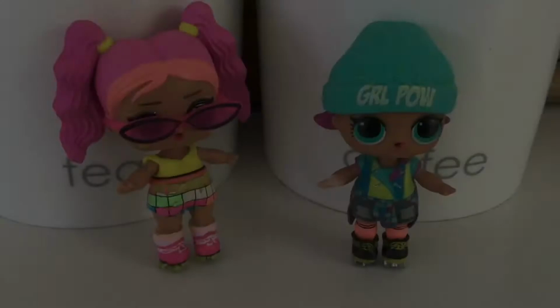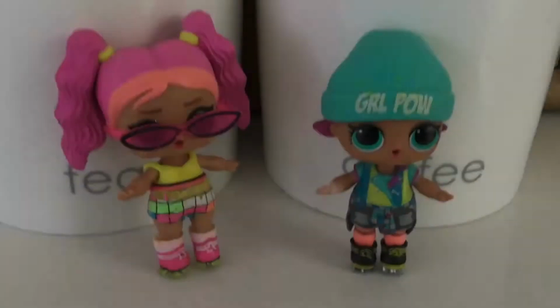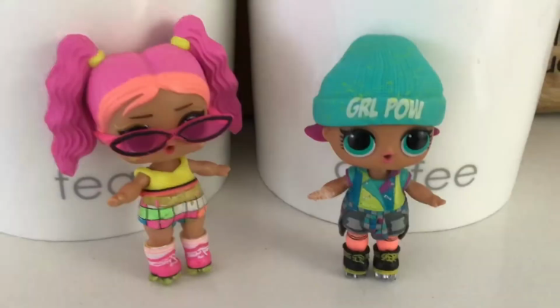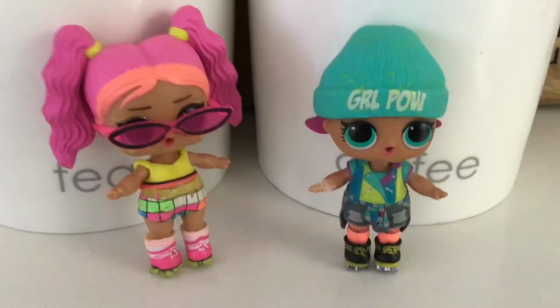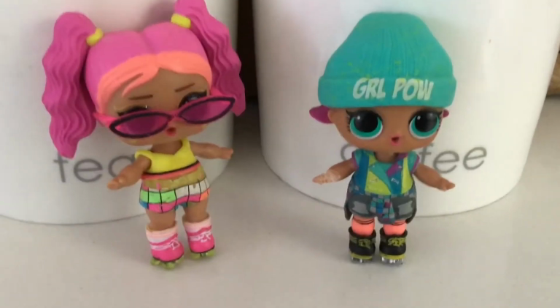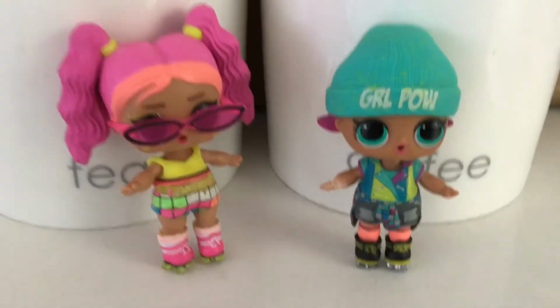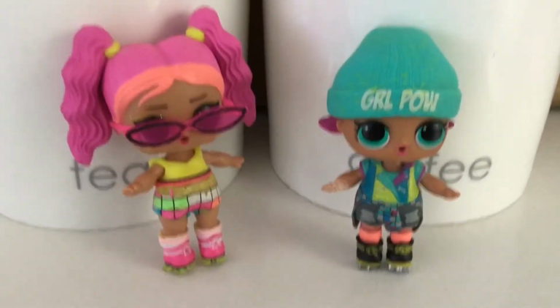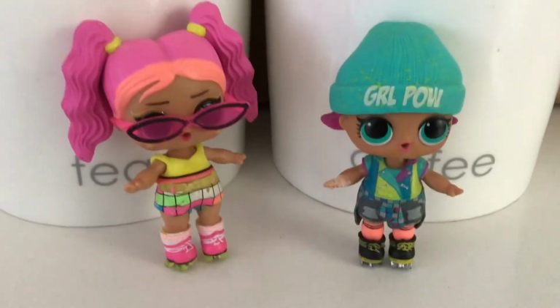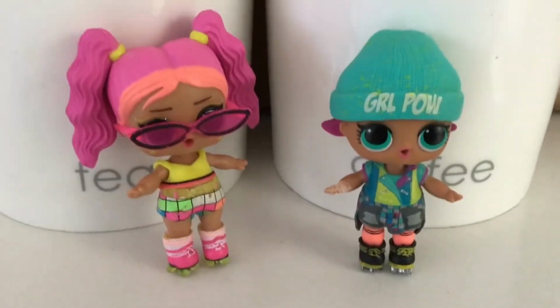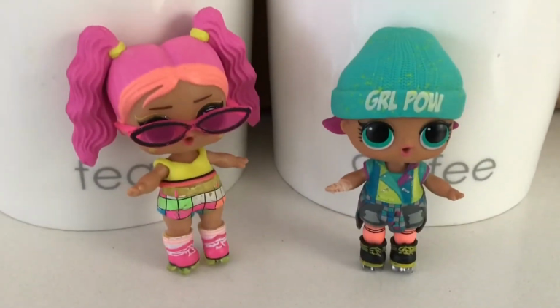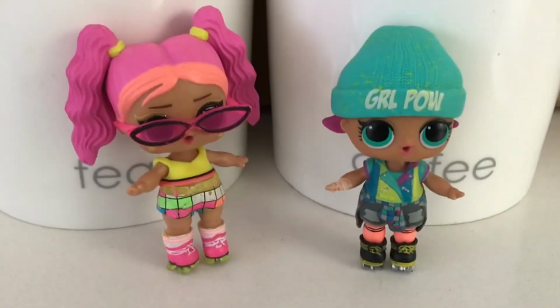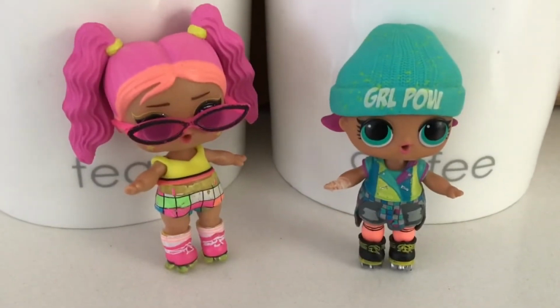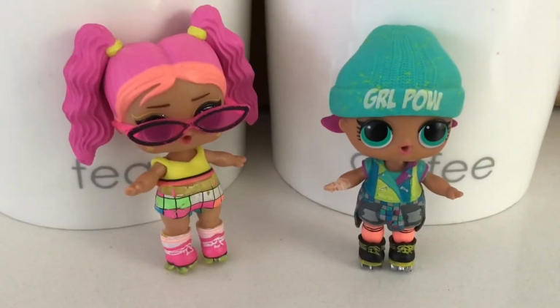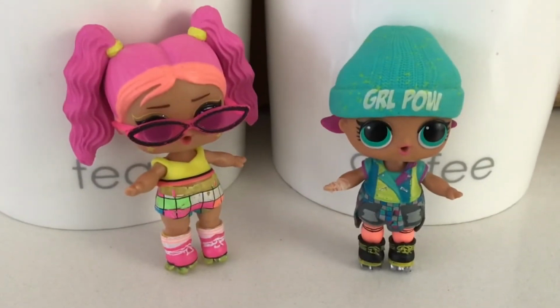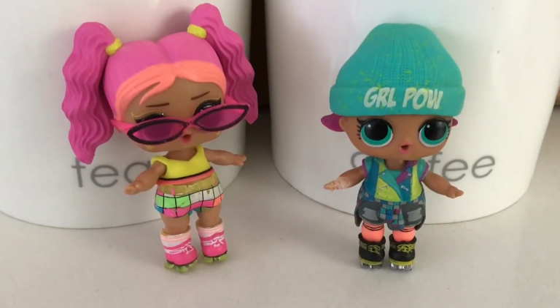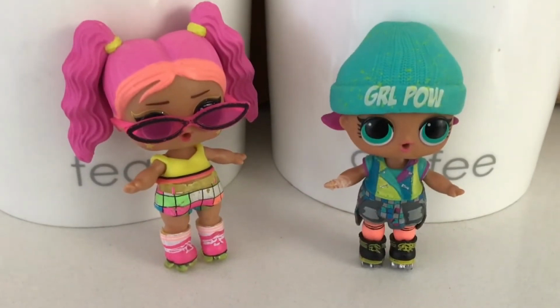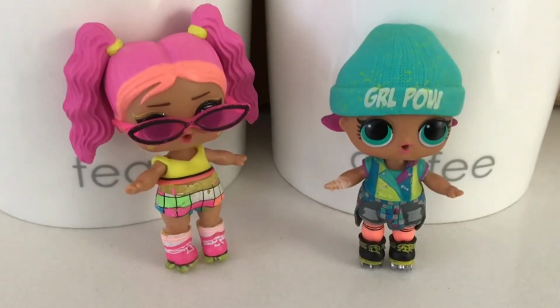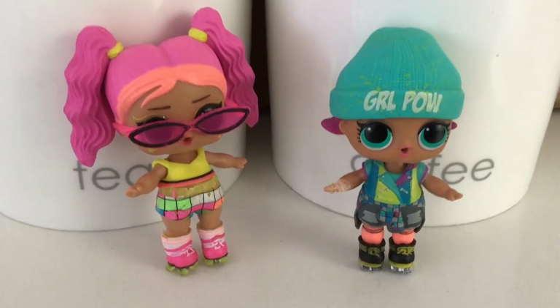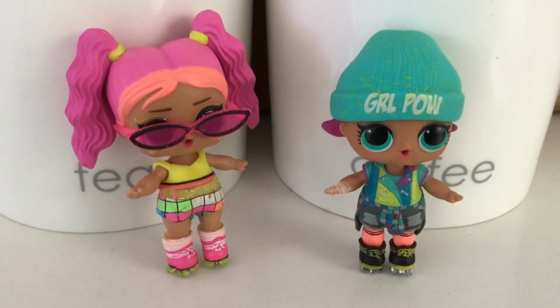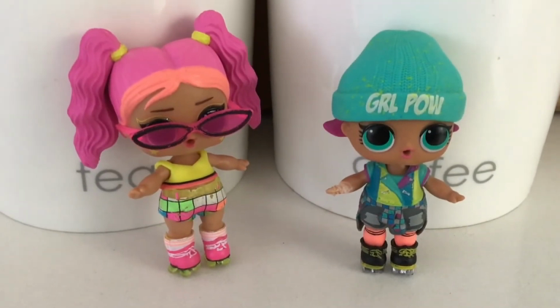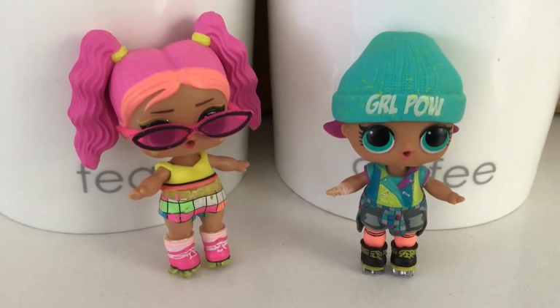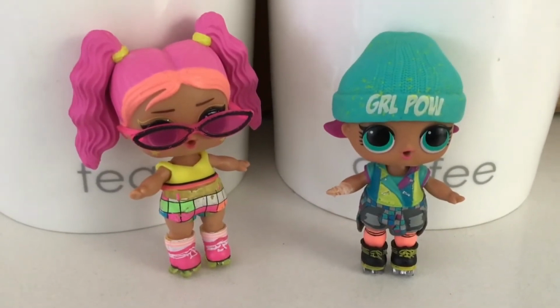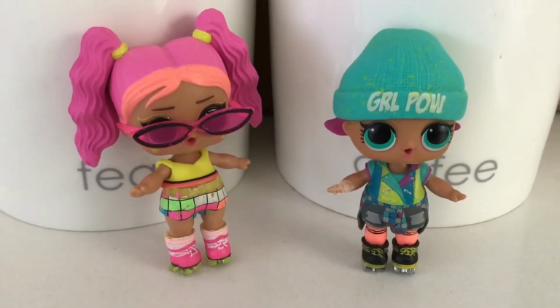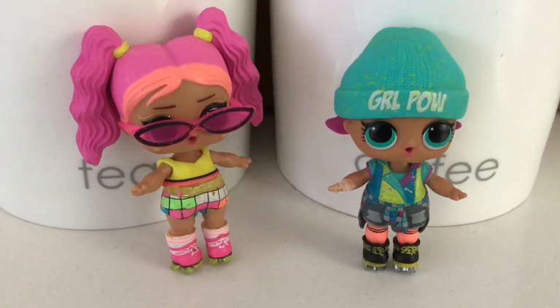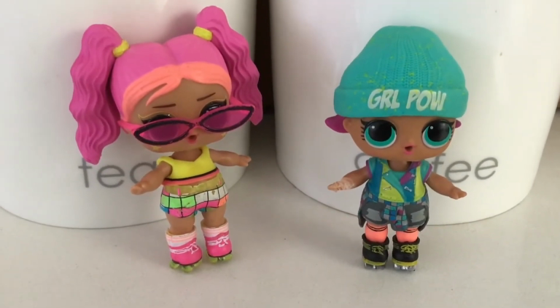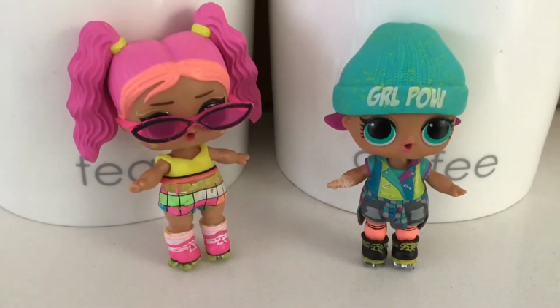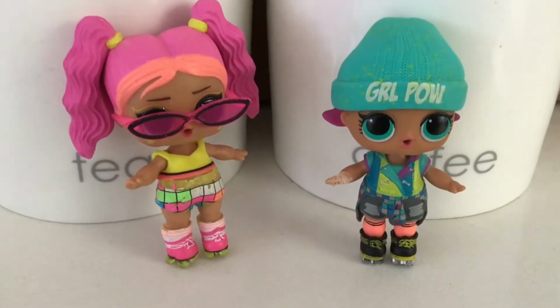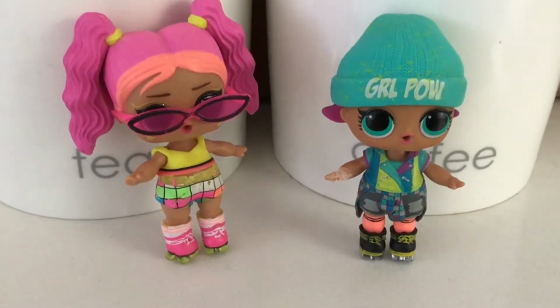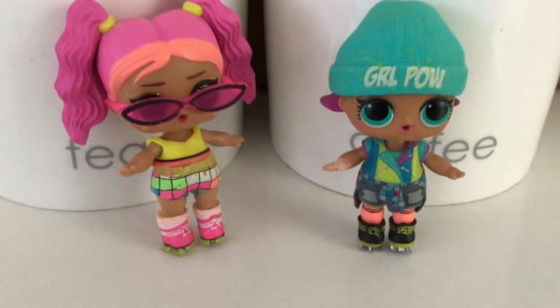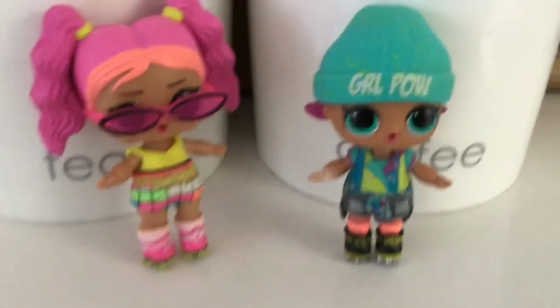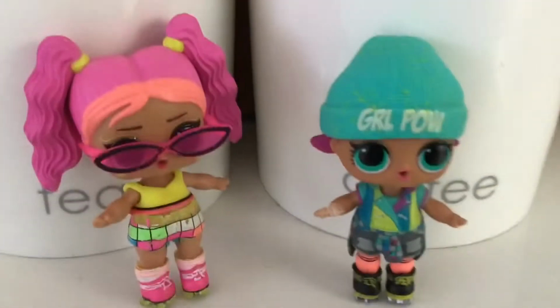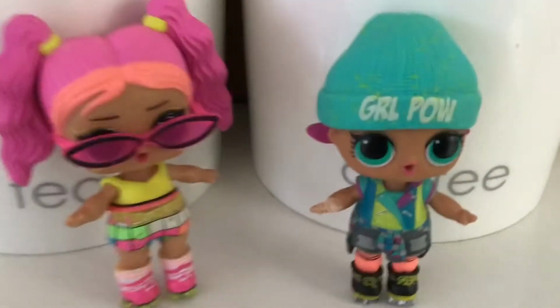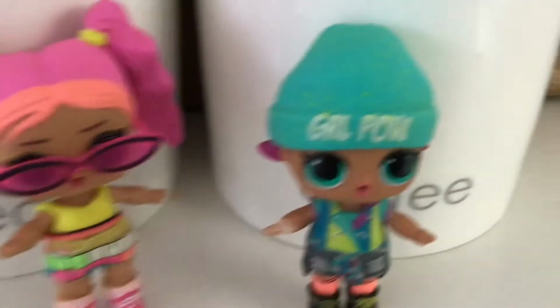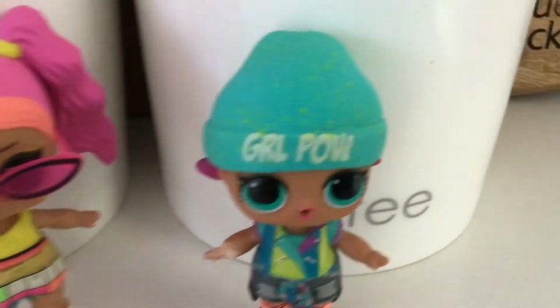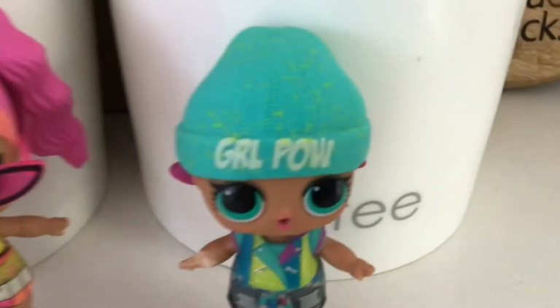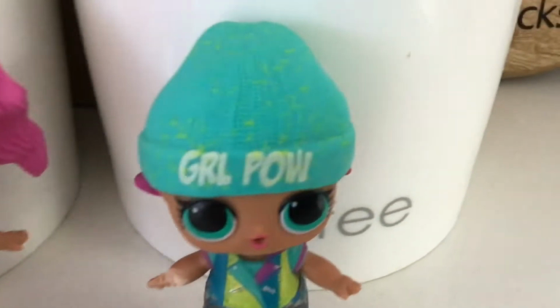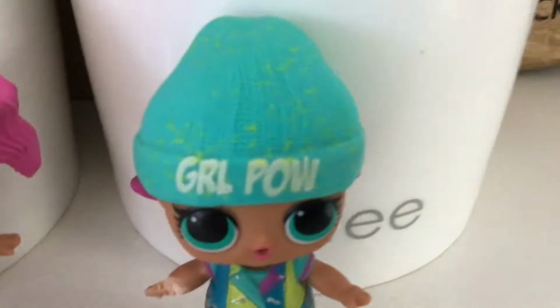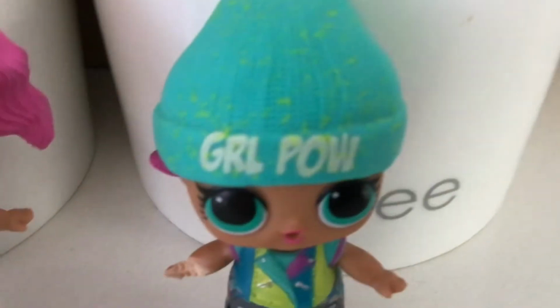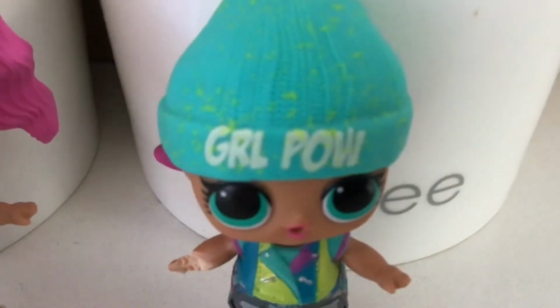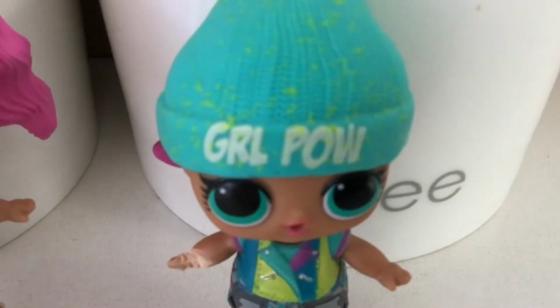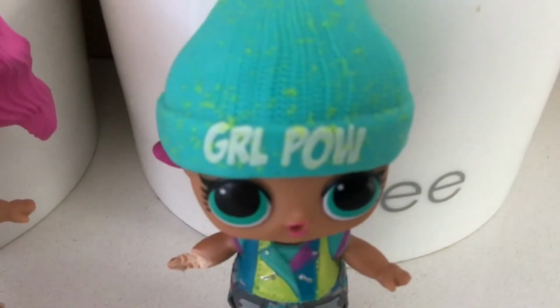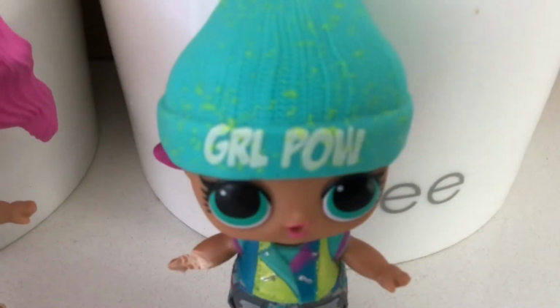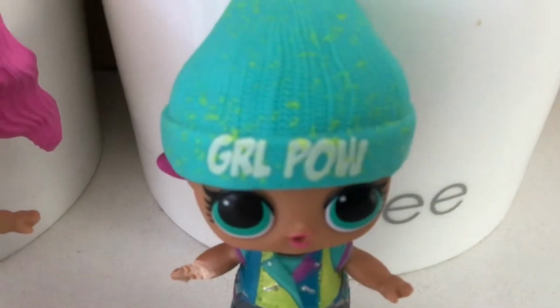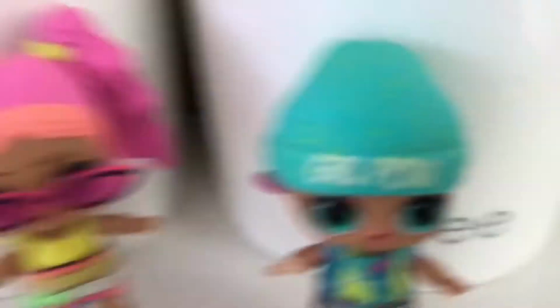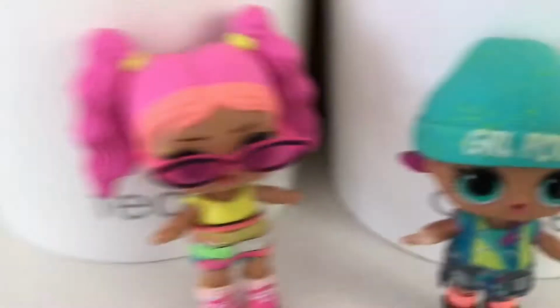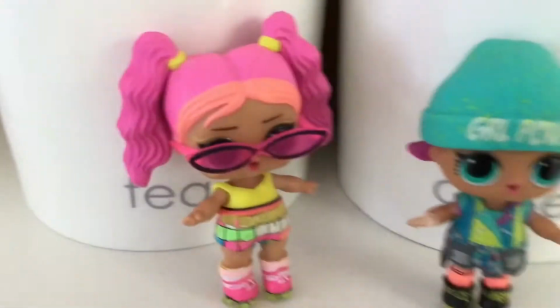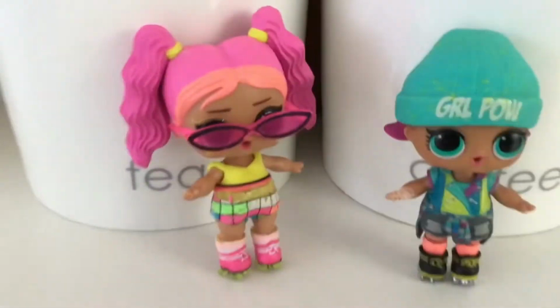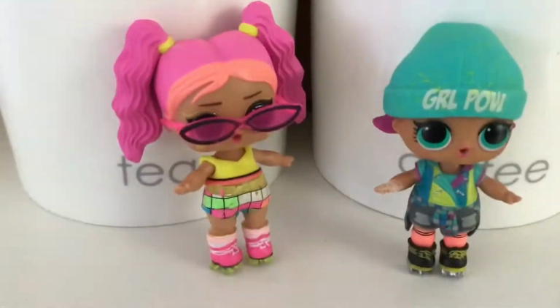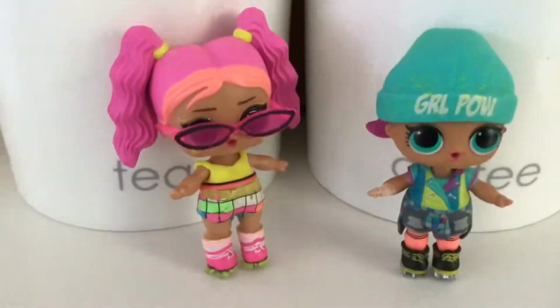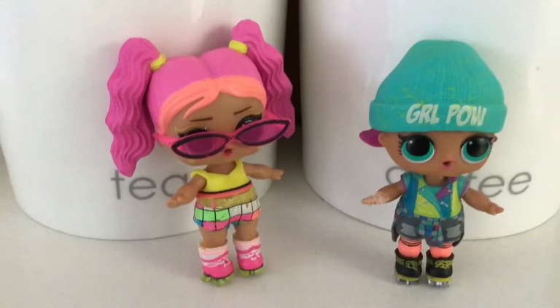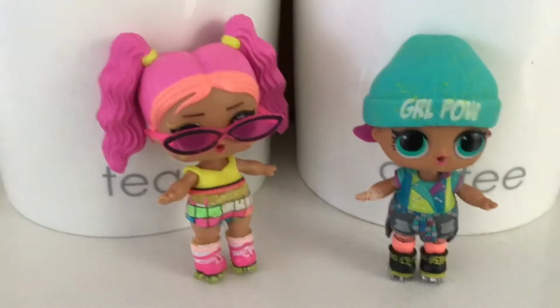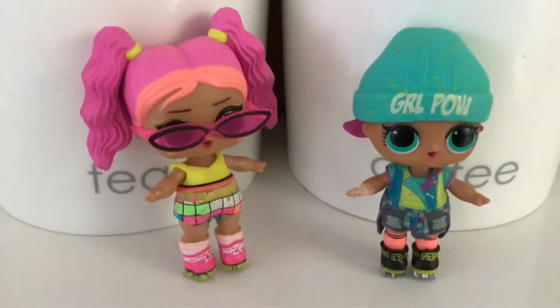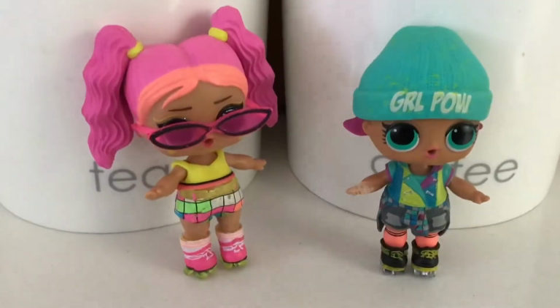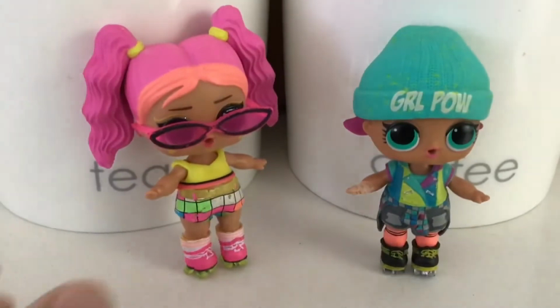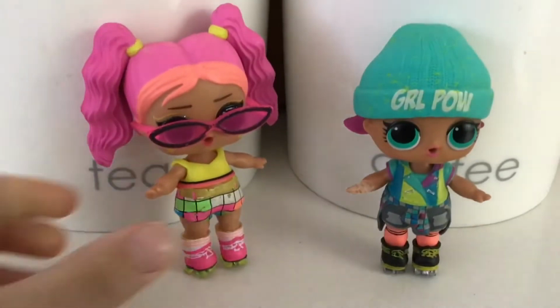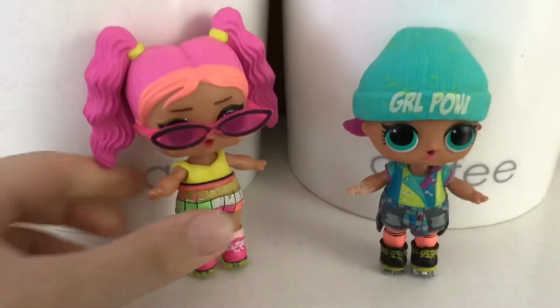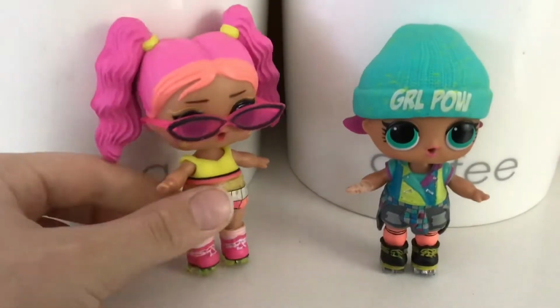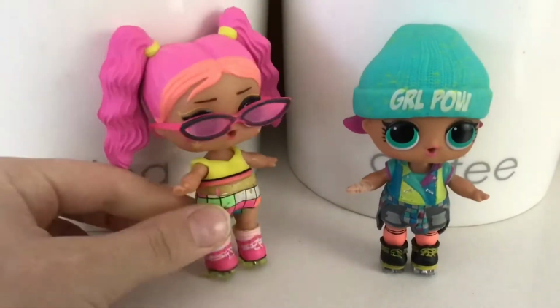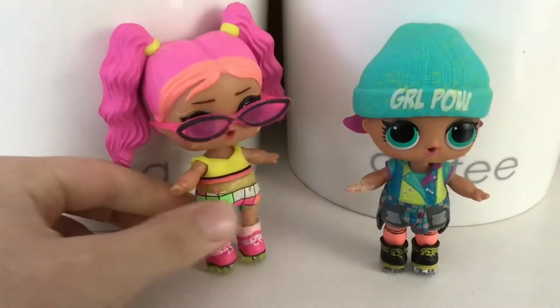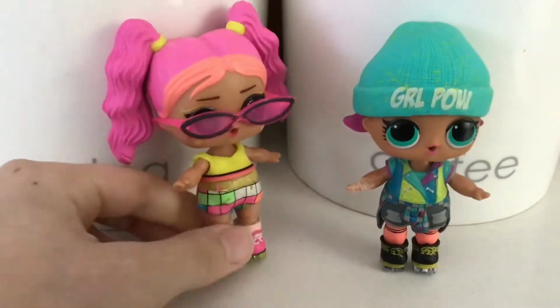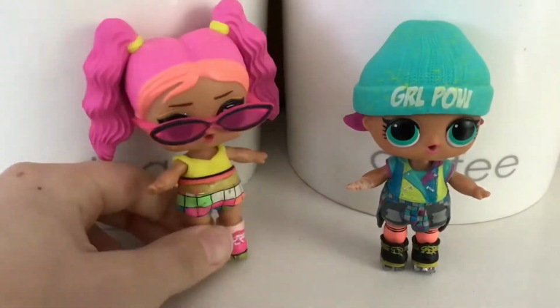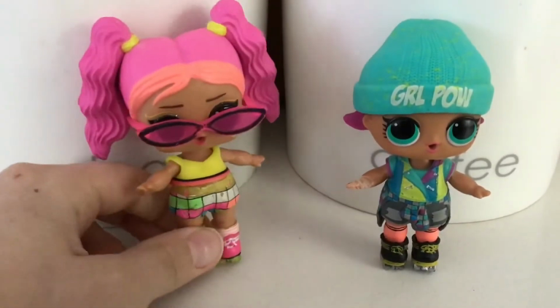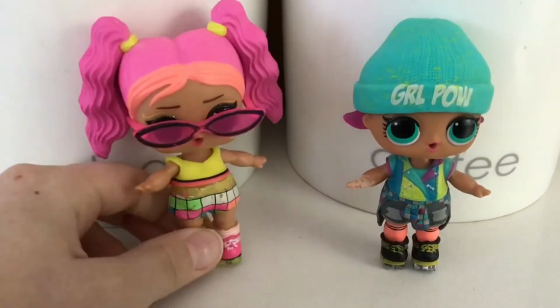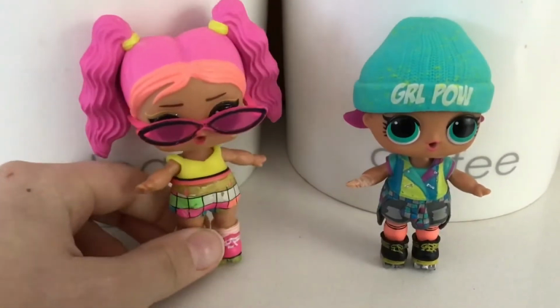Hey Daddy Dolphins! Today we're going to be making some peanut butter cookies. Is that right, babies? Yeah, it's right.